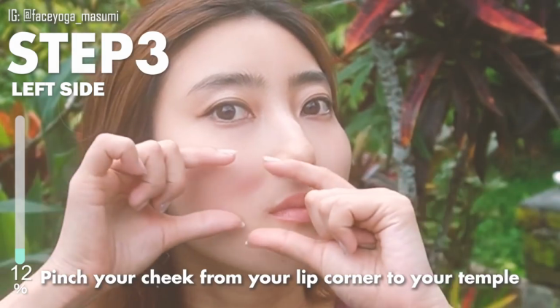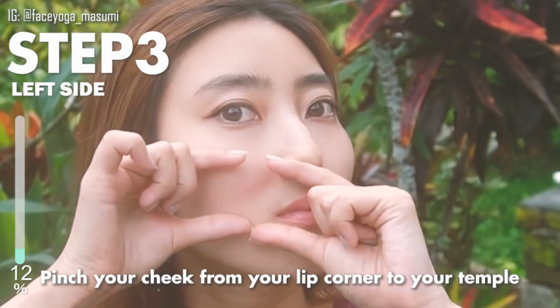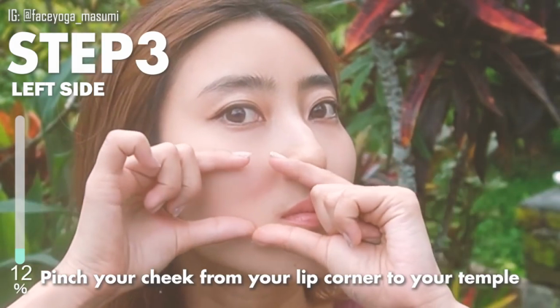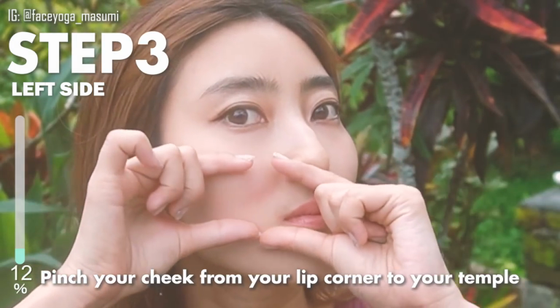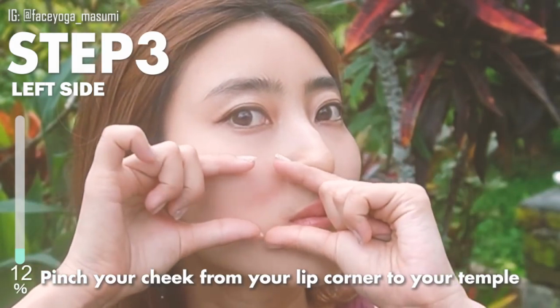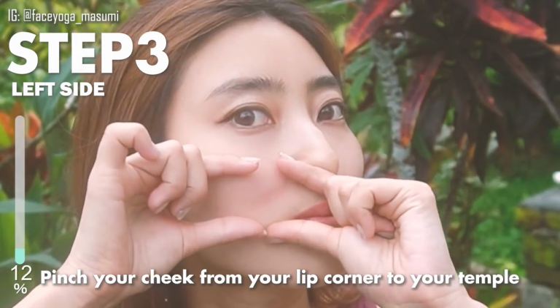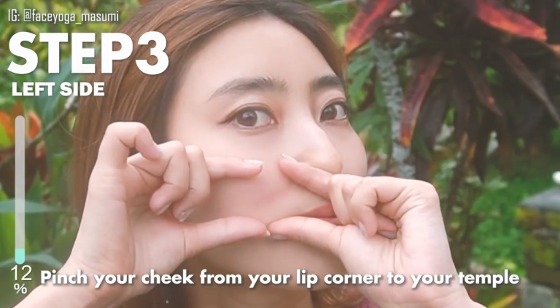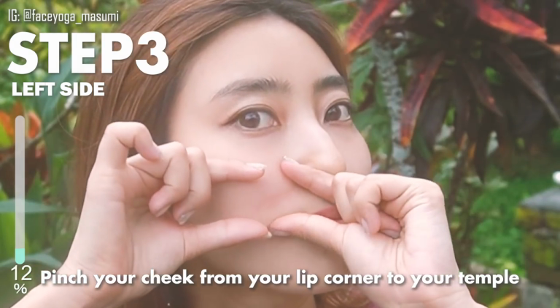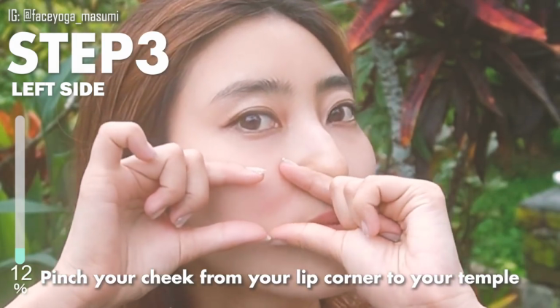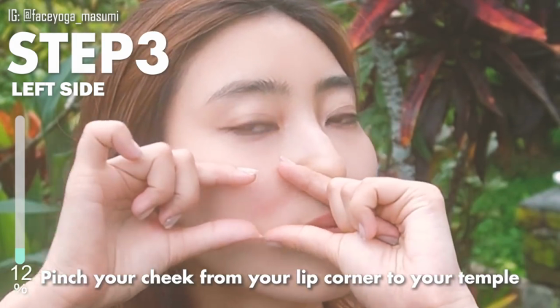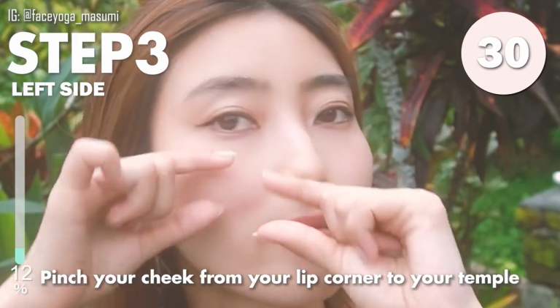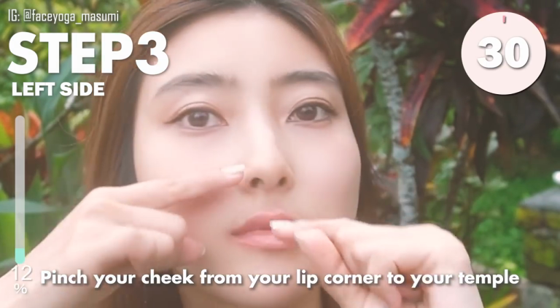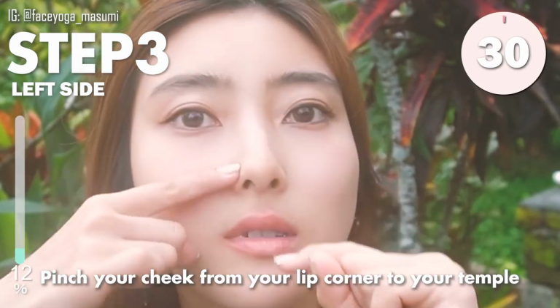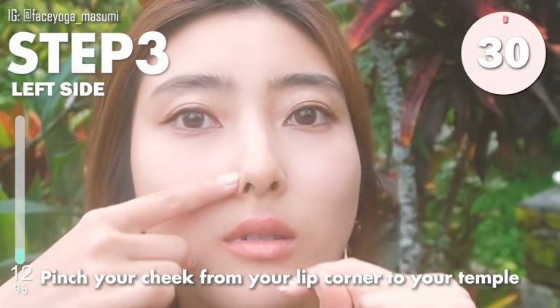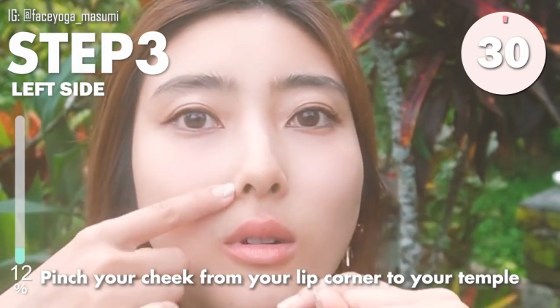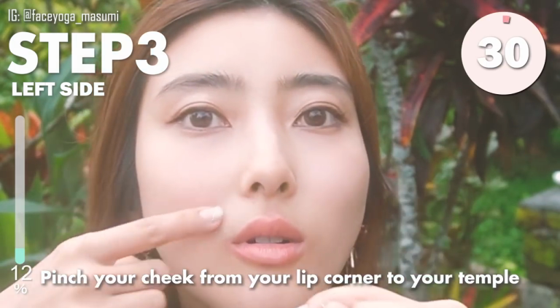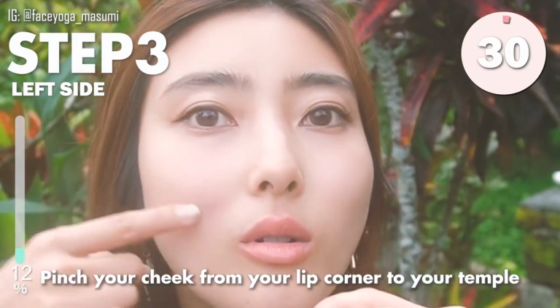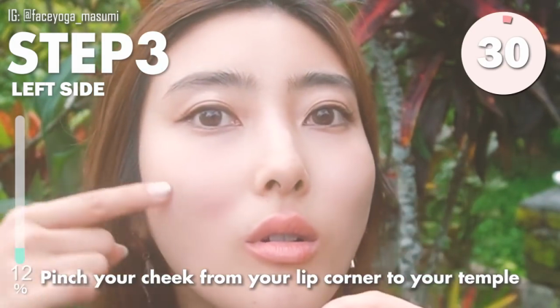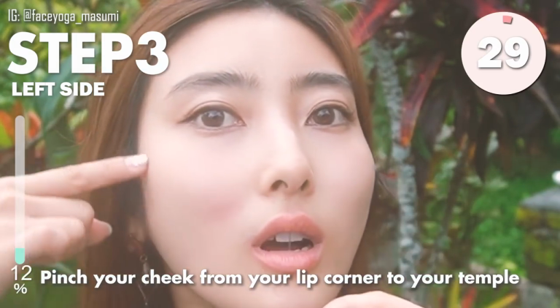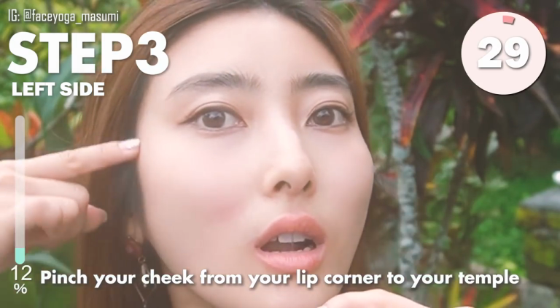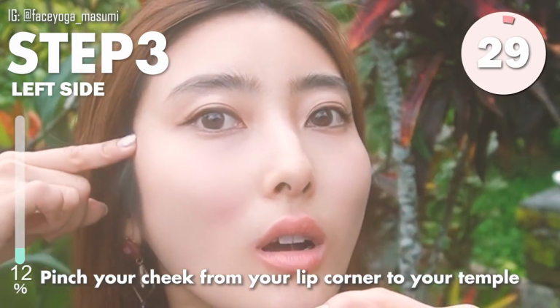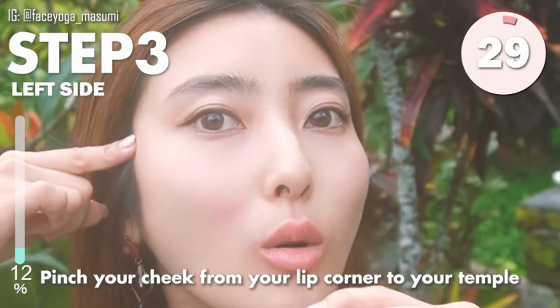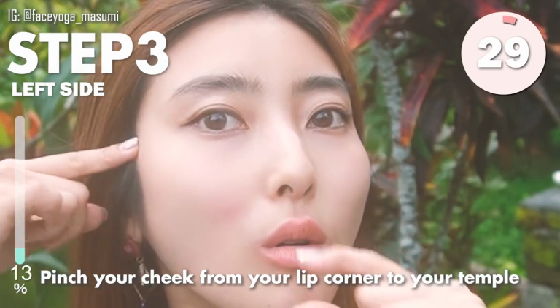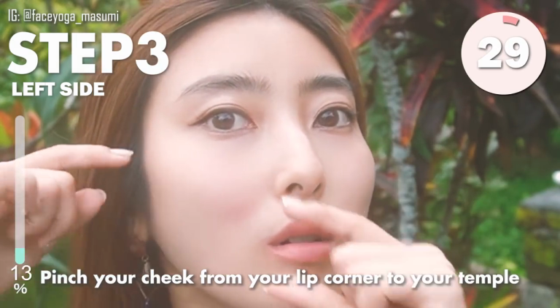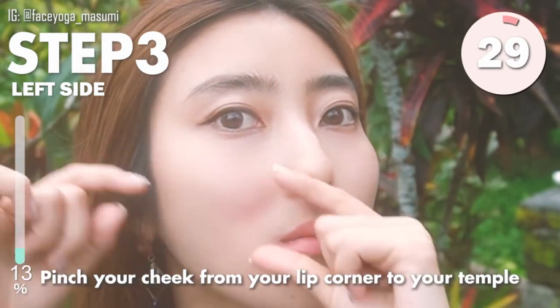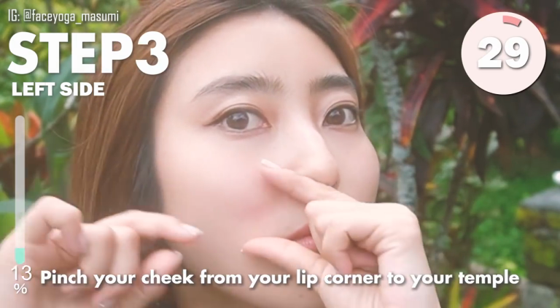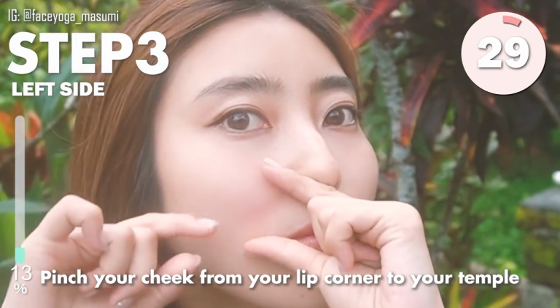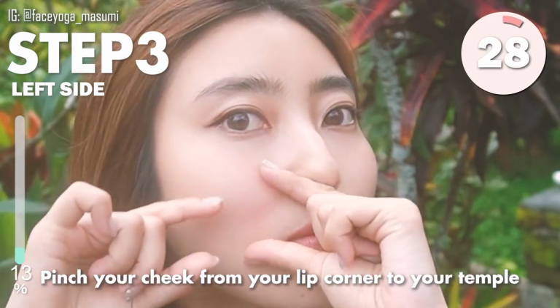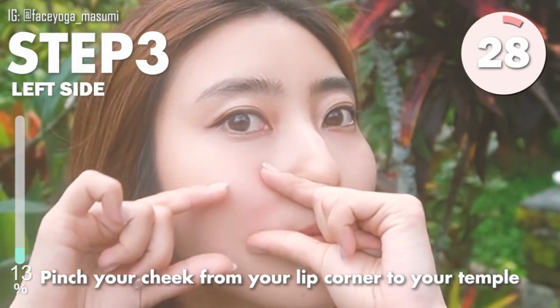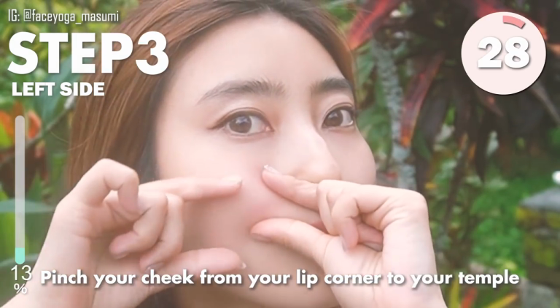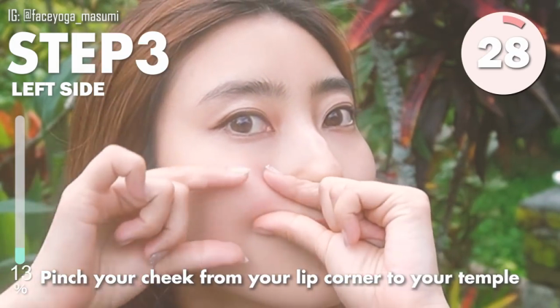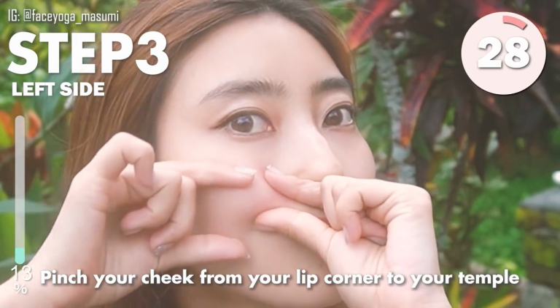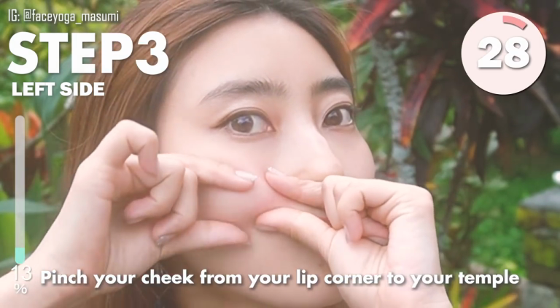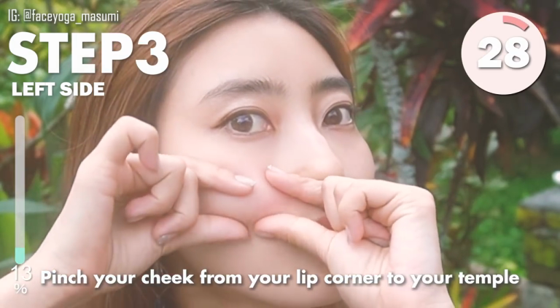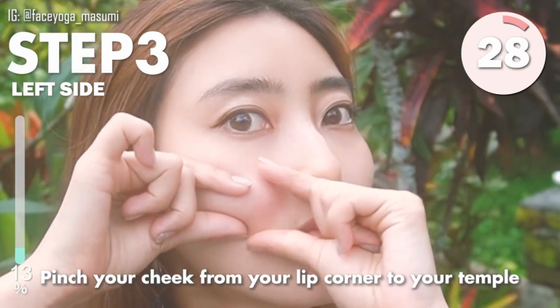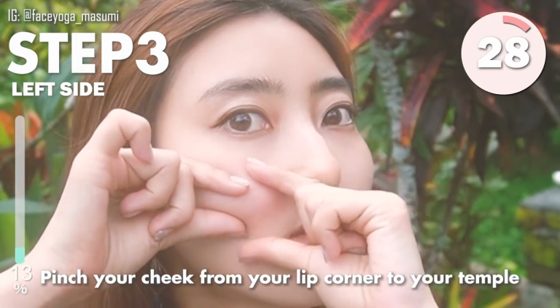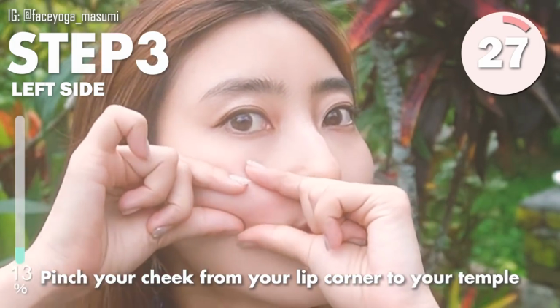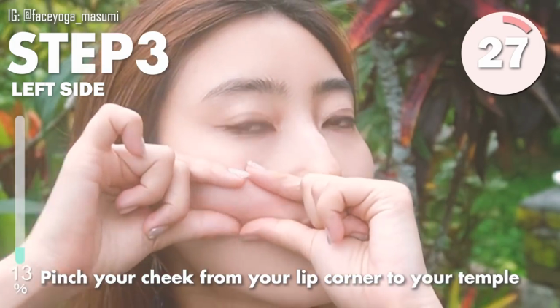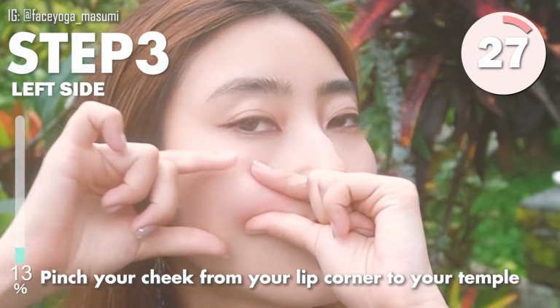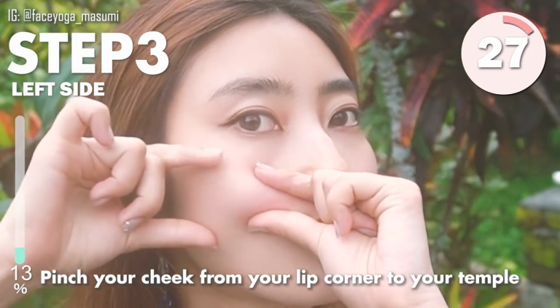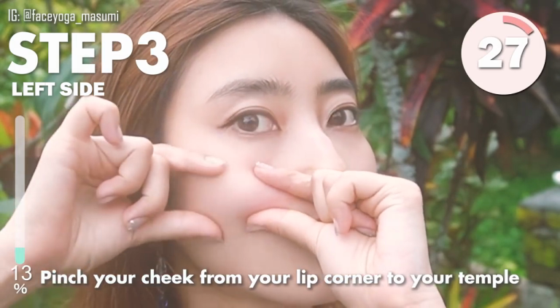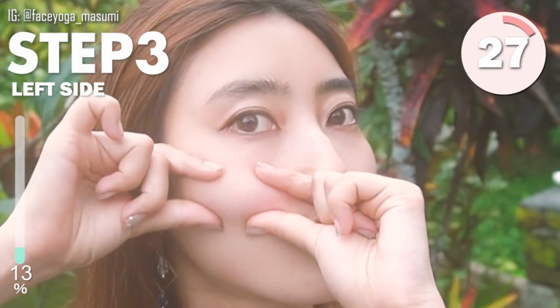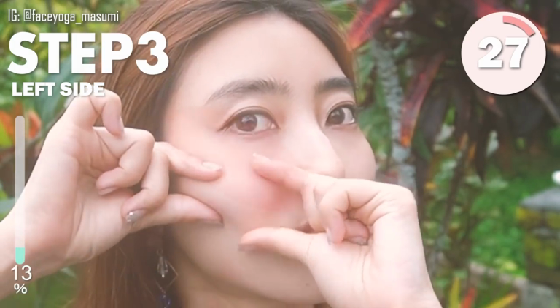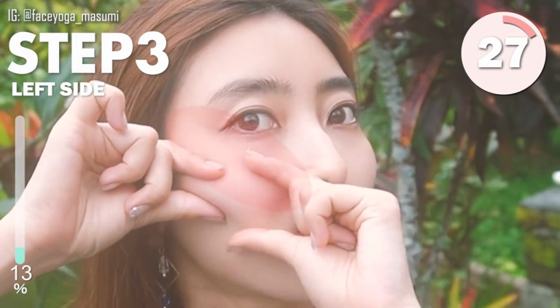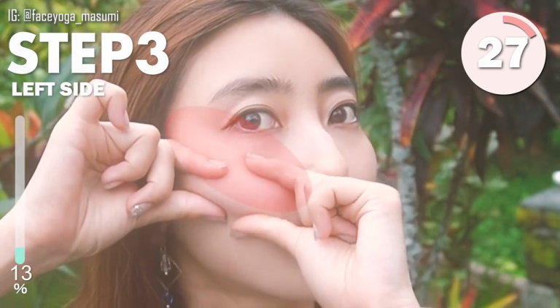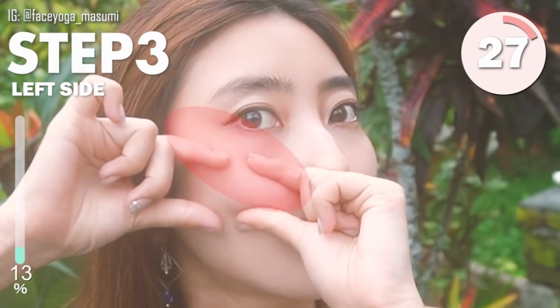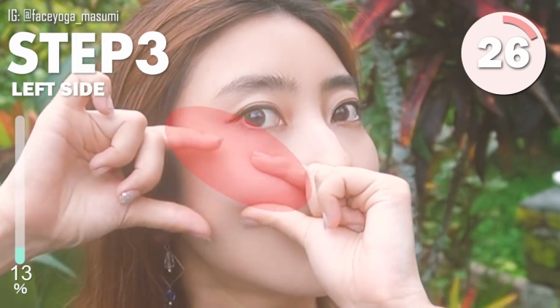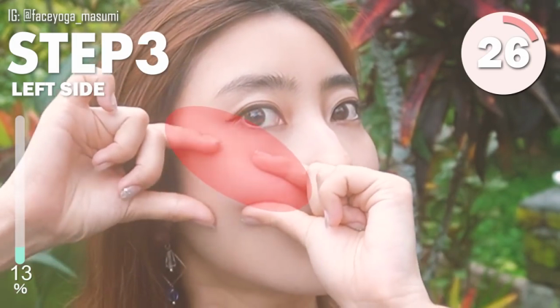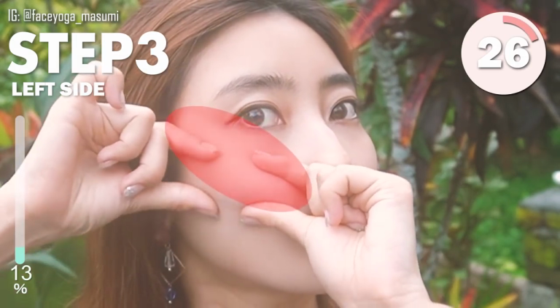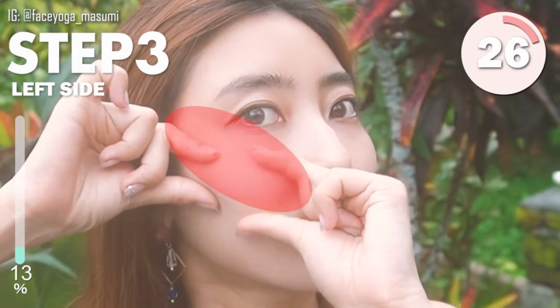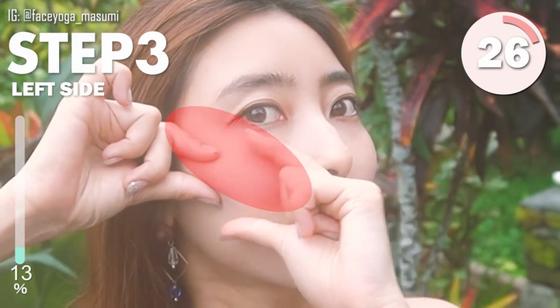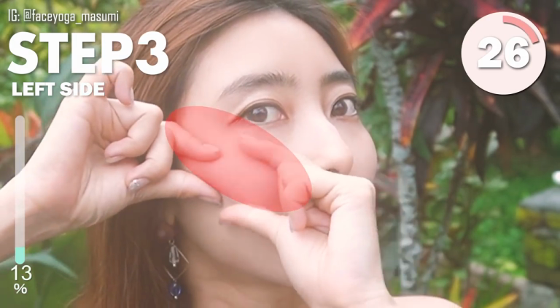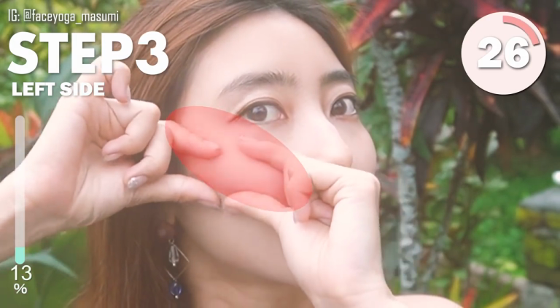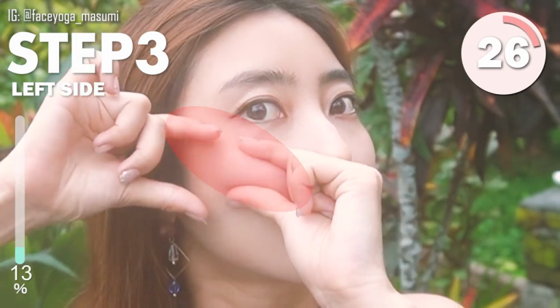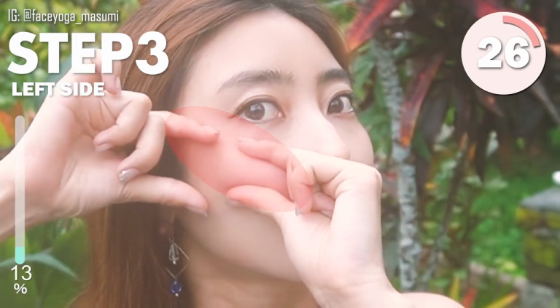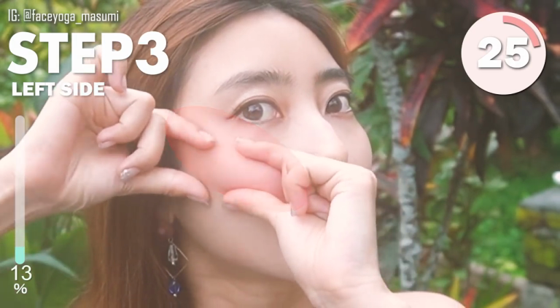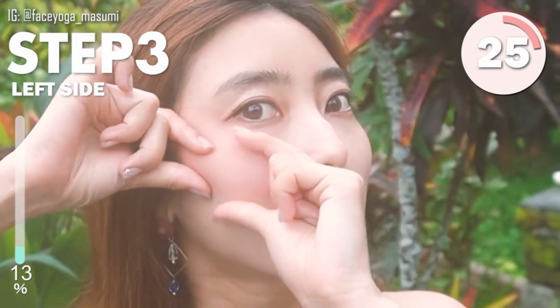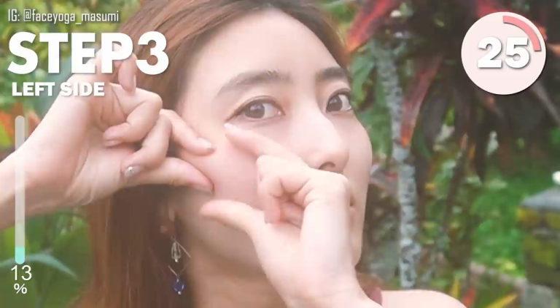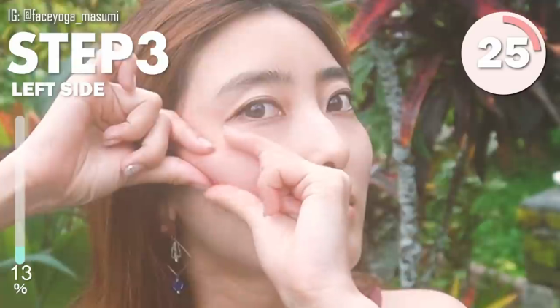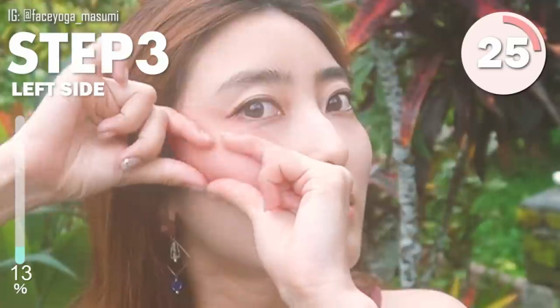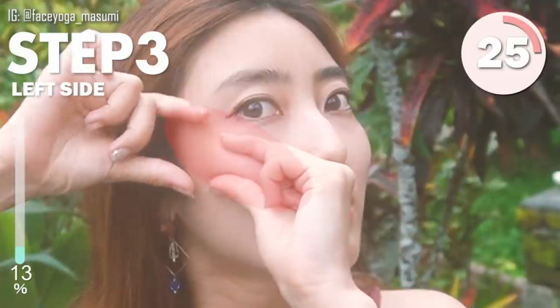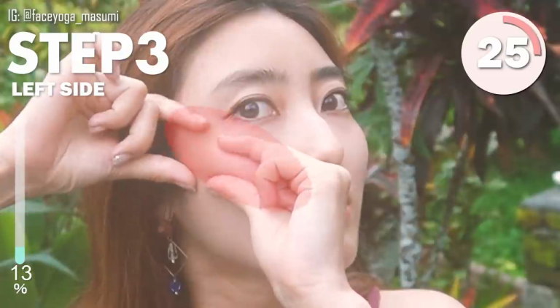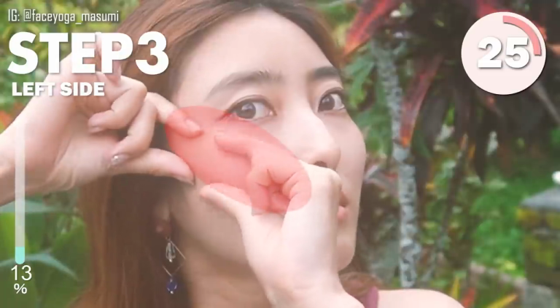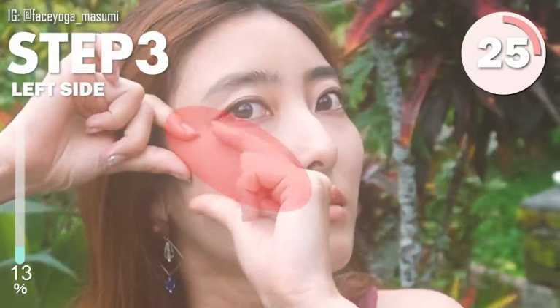Bend your cheek from your lip corners to your temples slowly and gently massage. Let's do it.